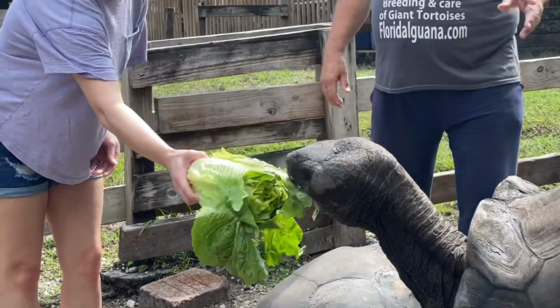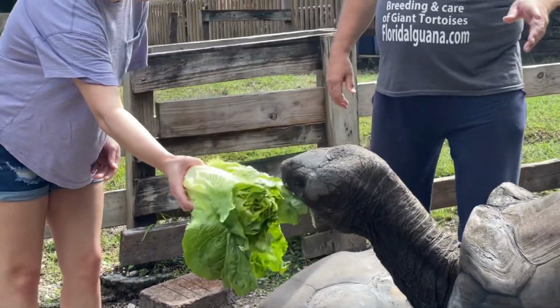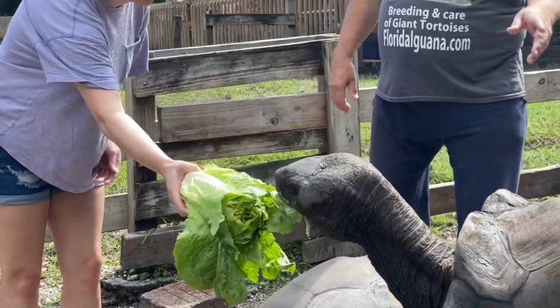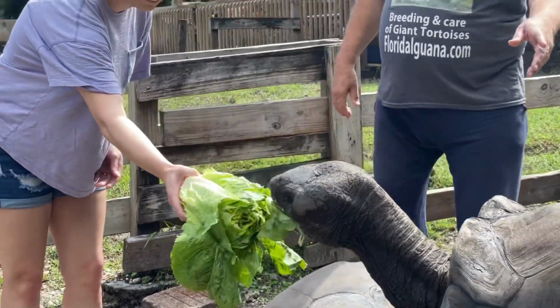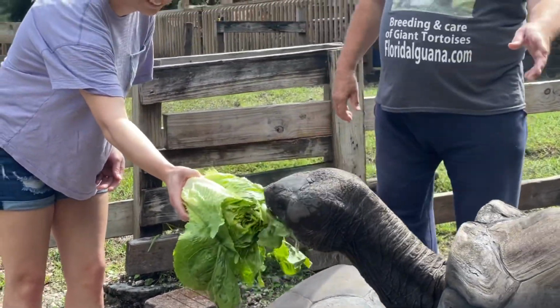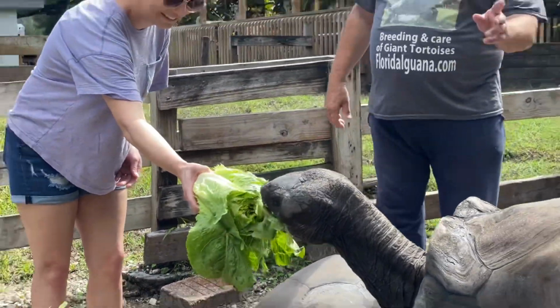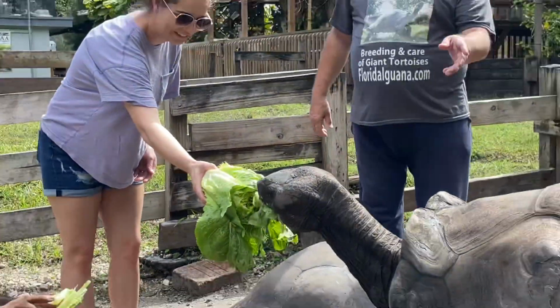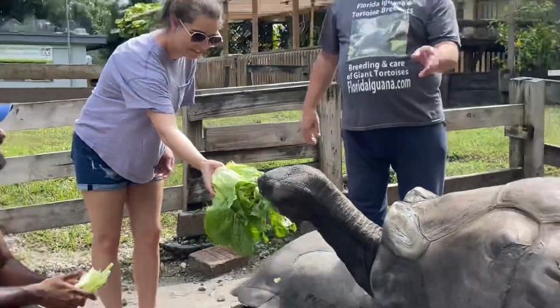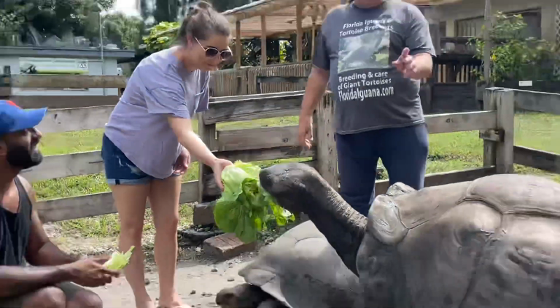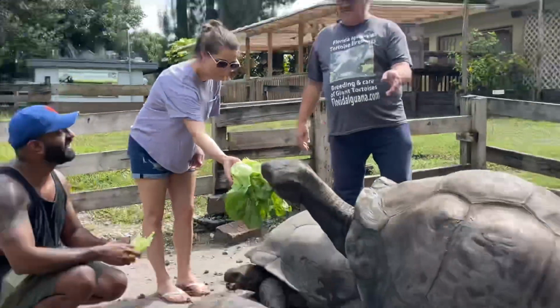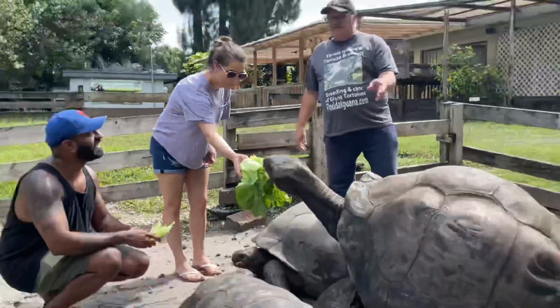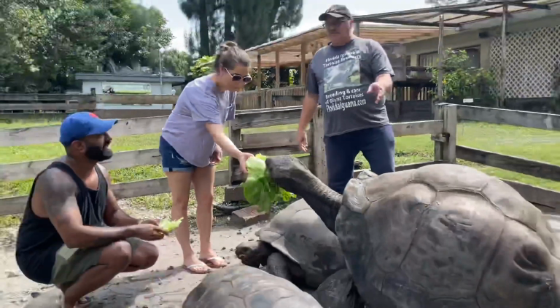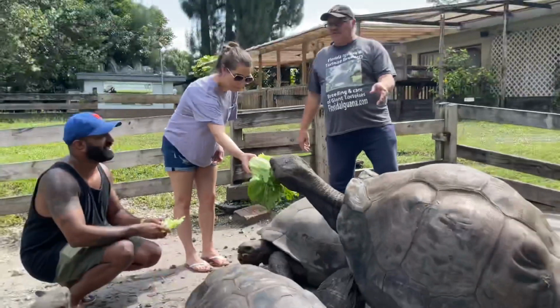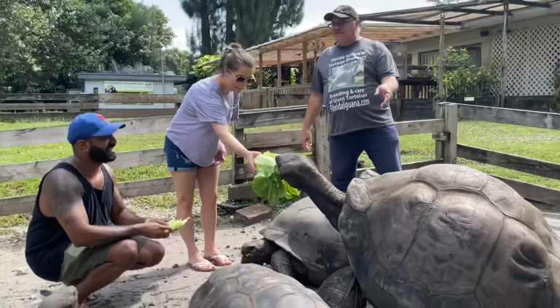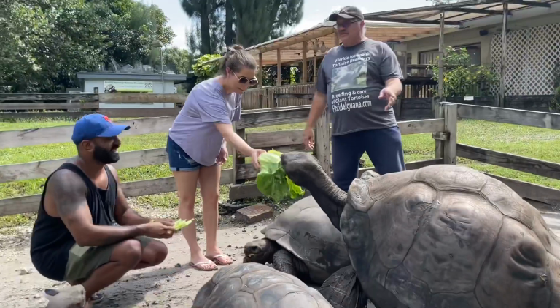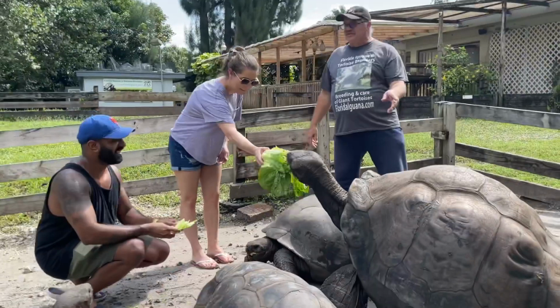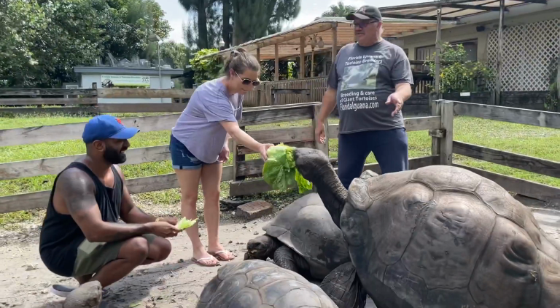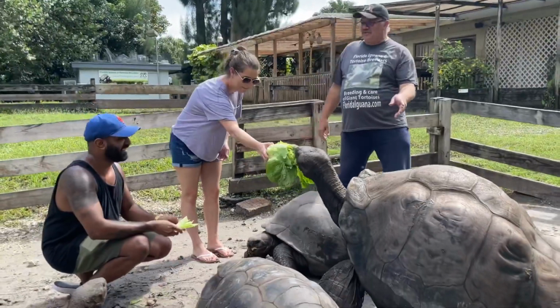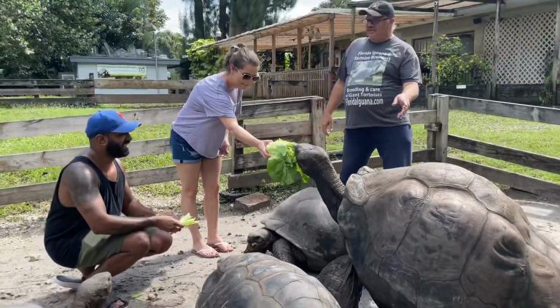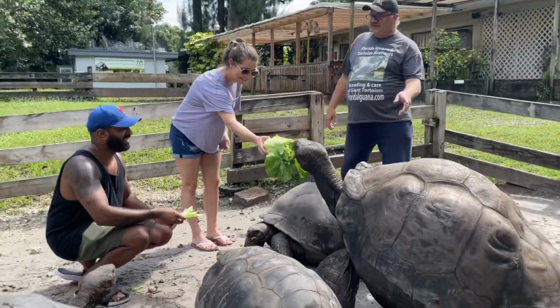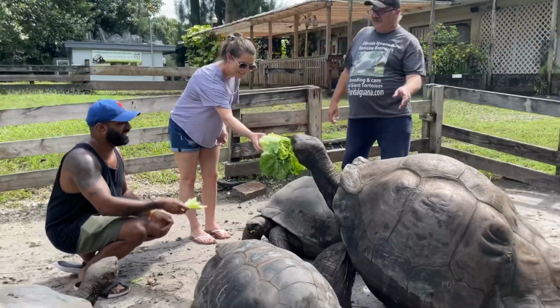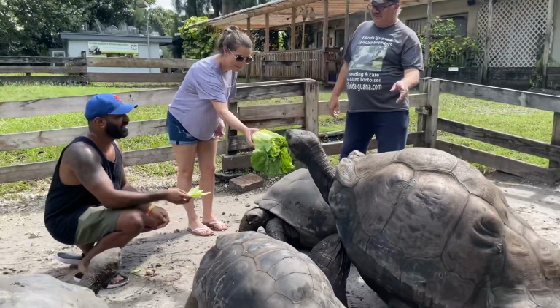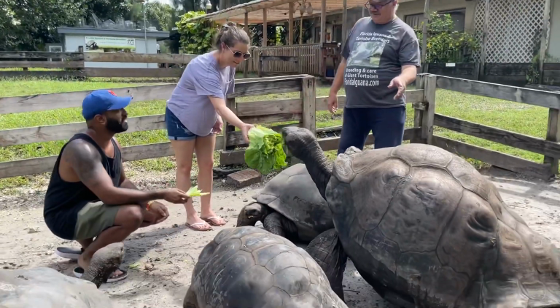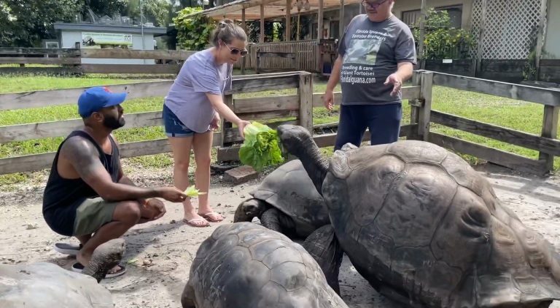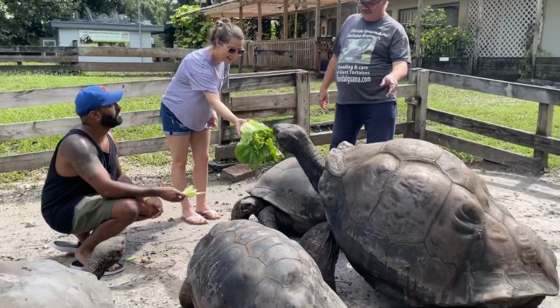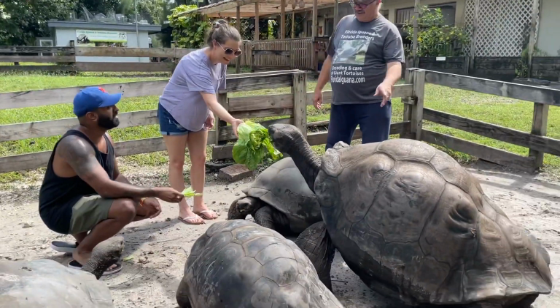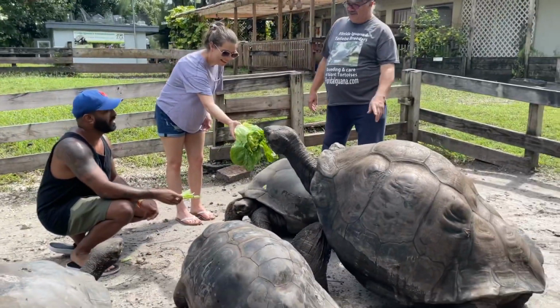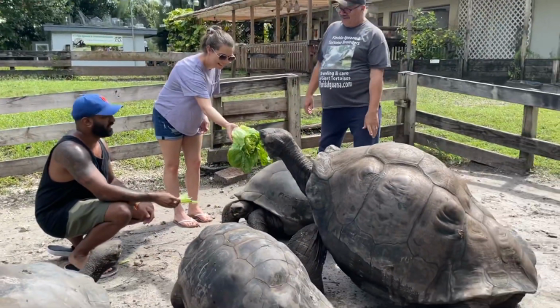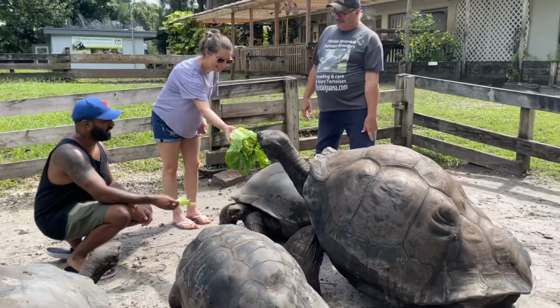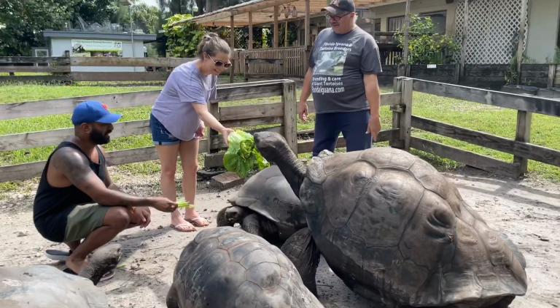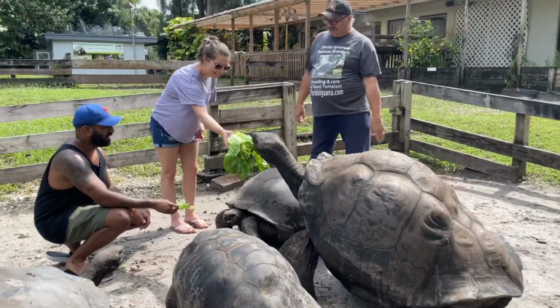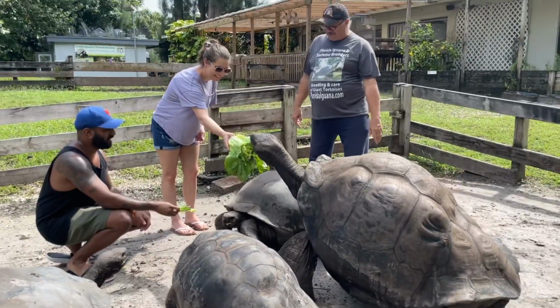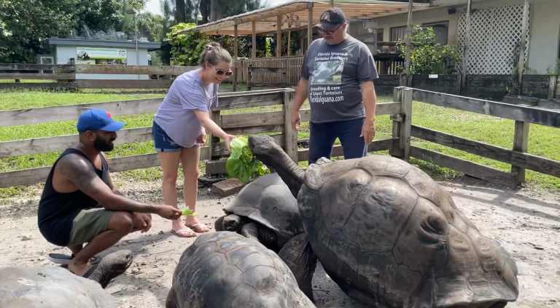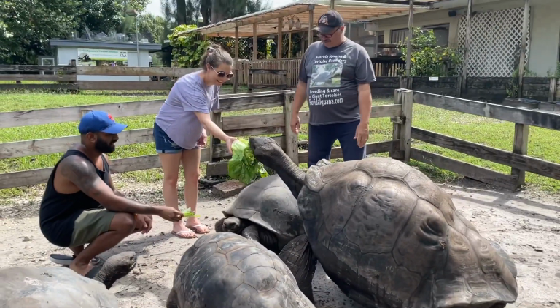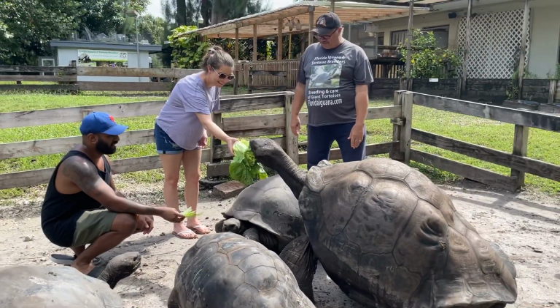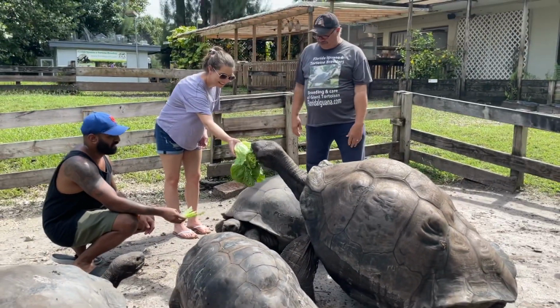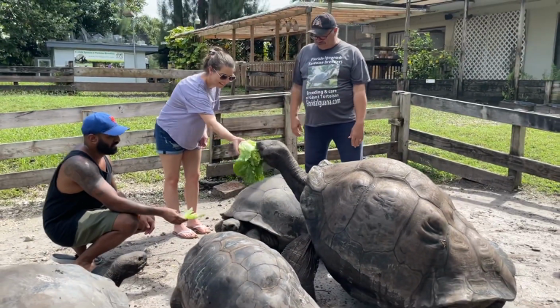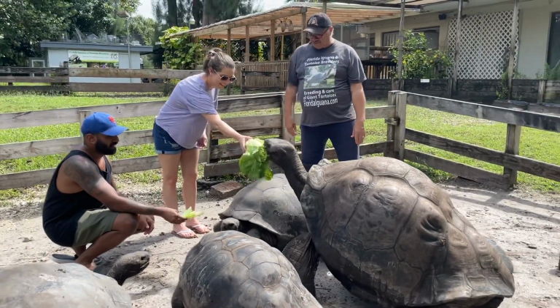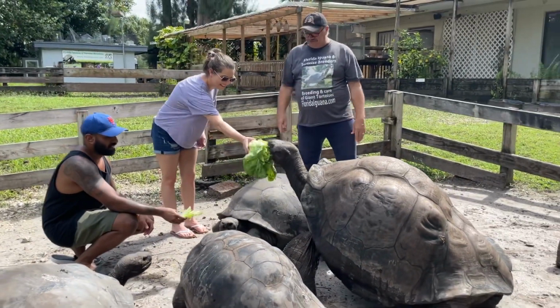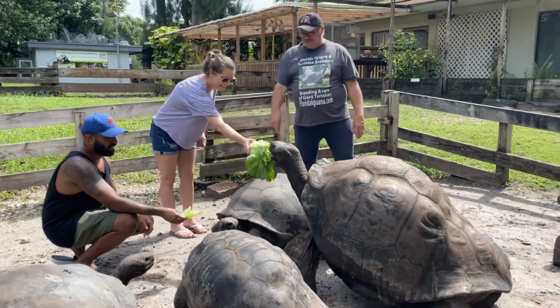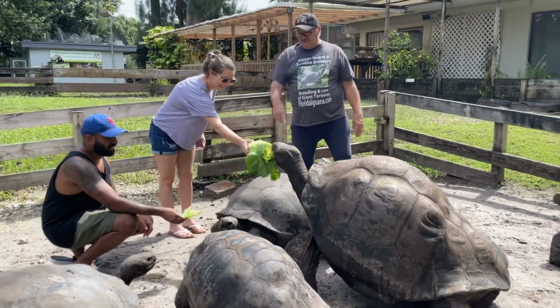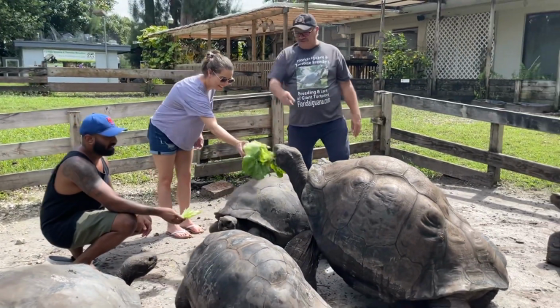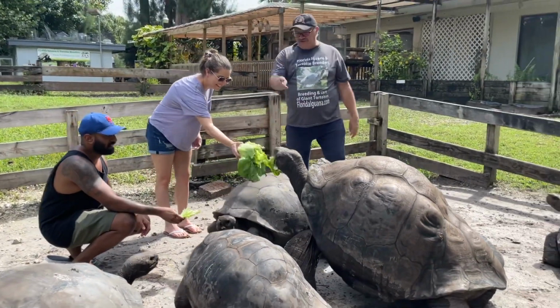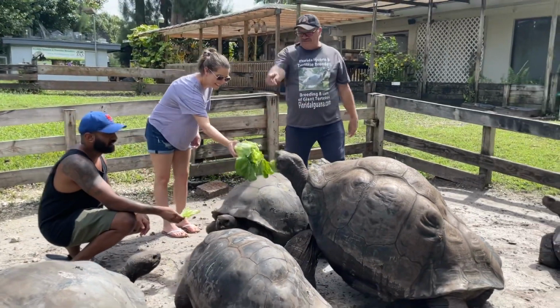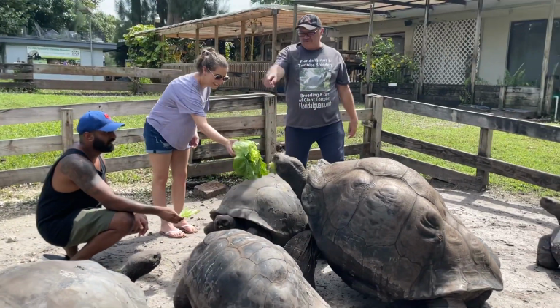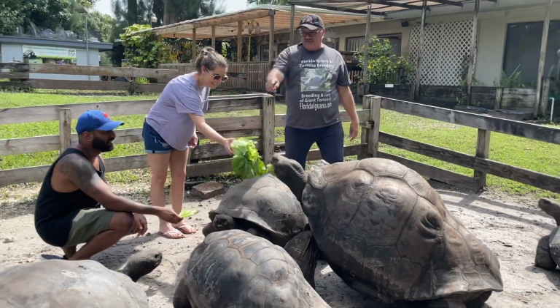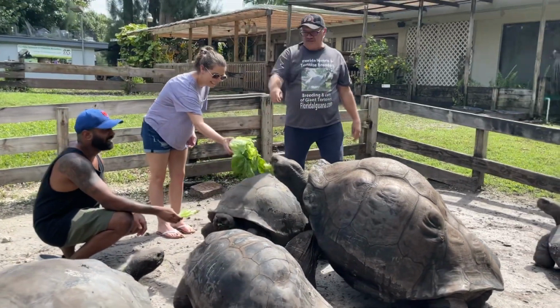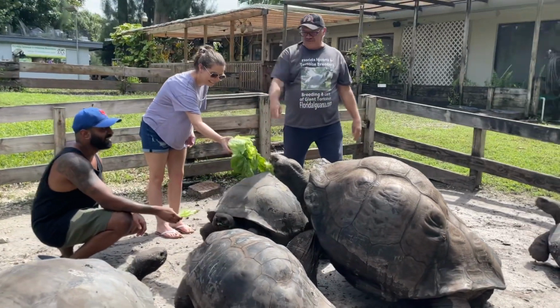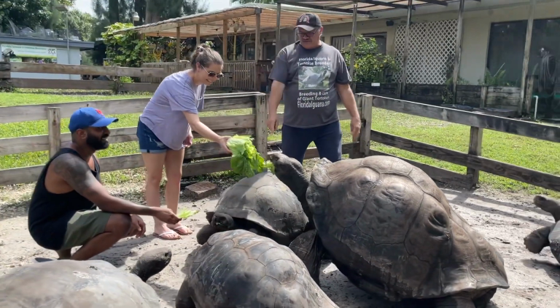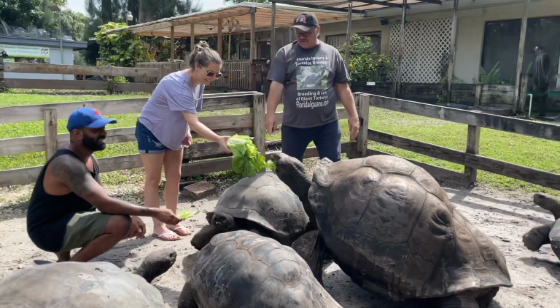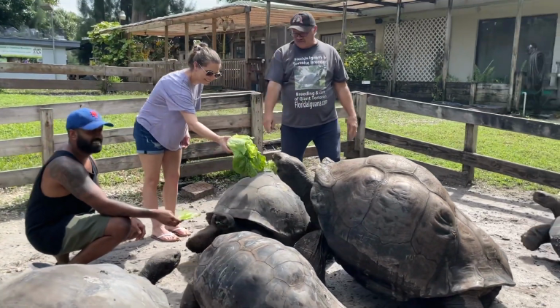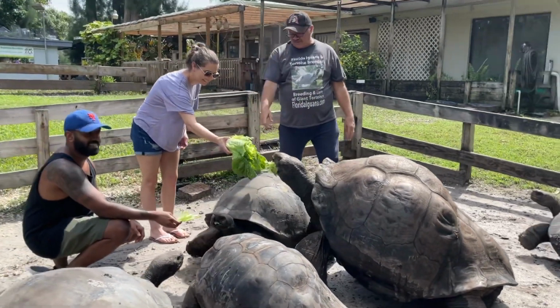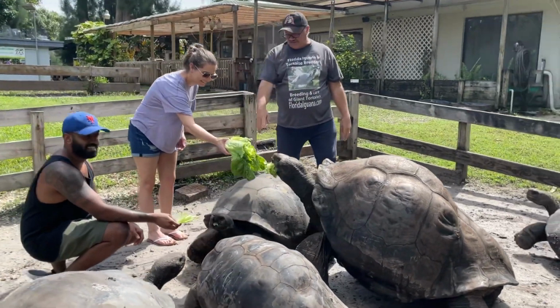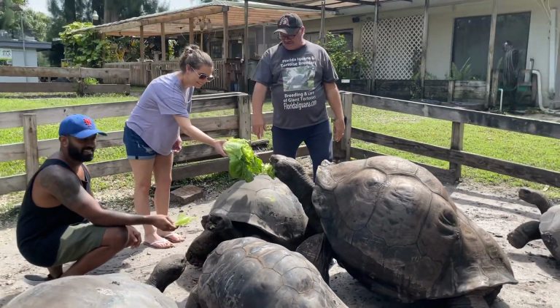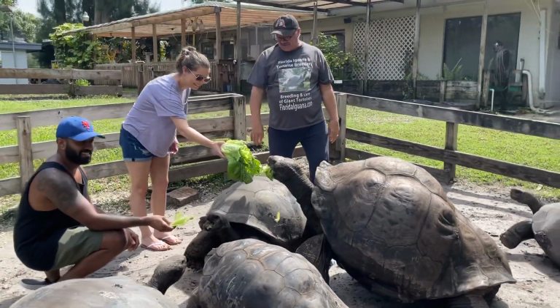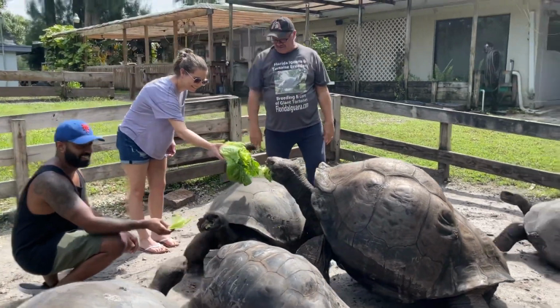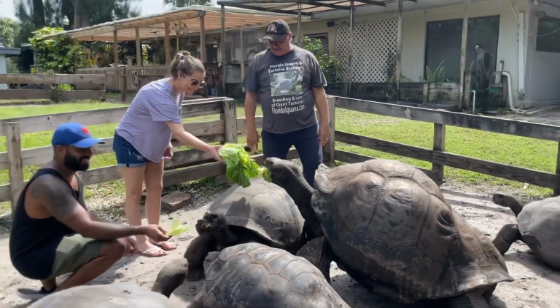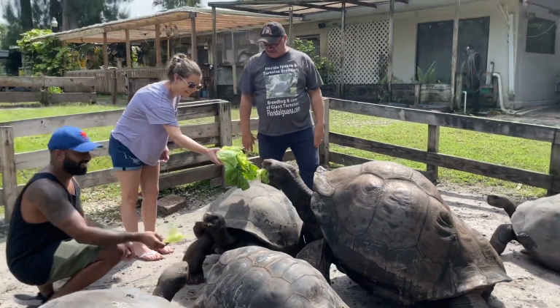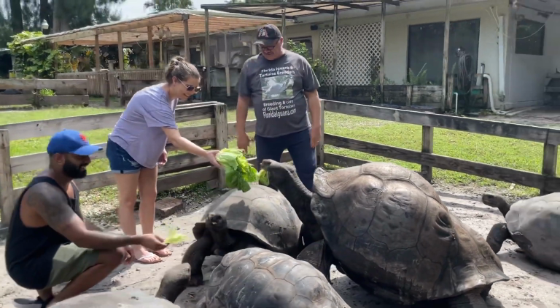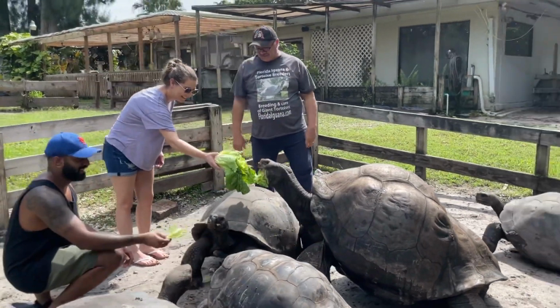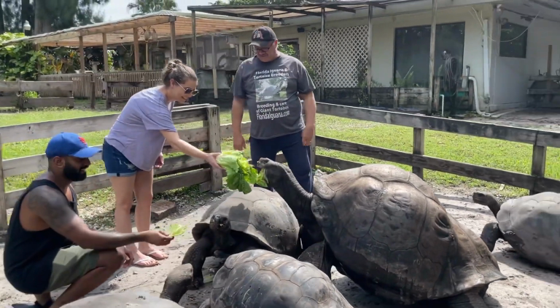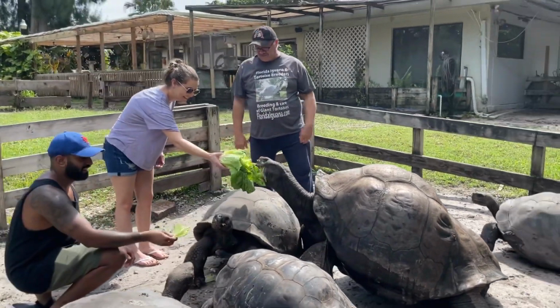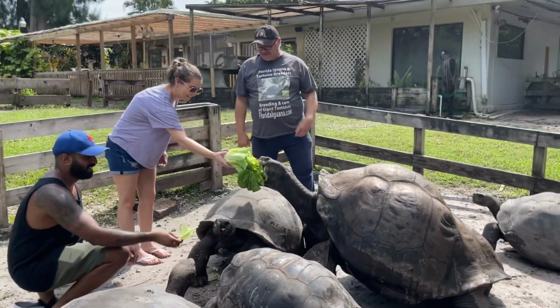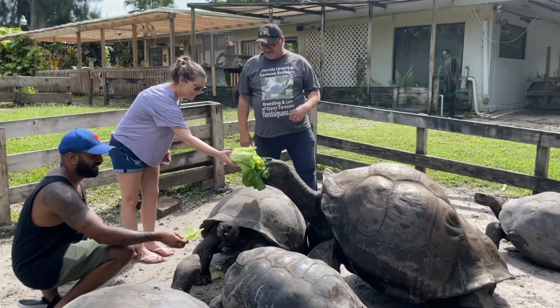This is Adolph. He's 104 years old. These others I've raised, they're all around 30 years old.